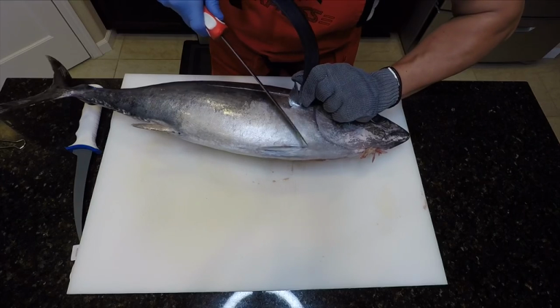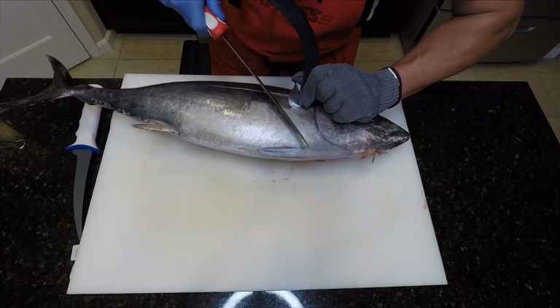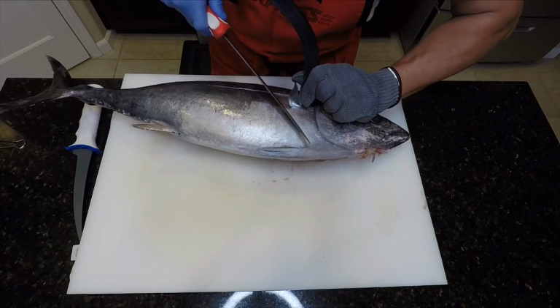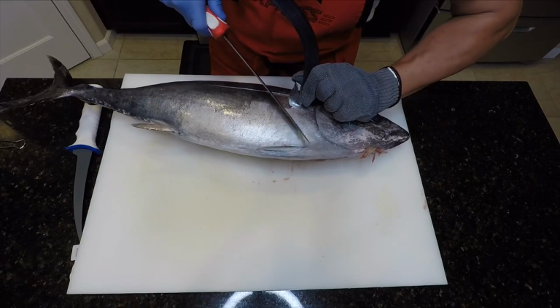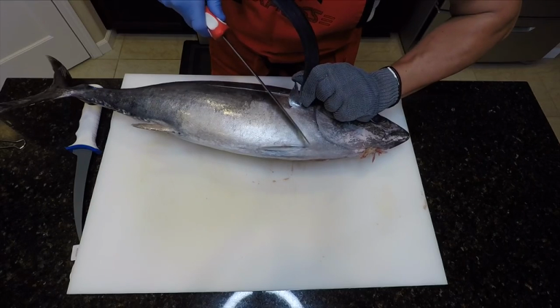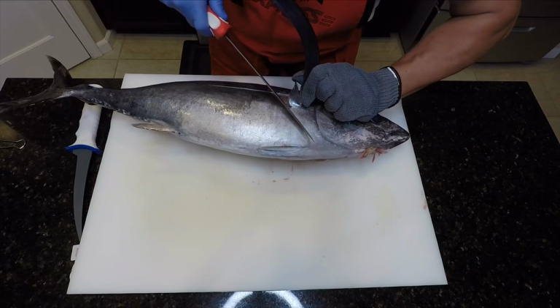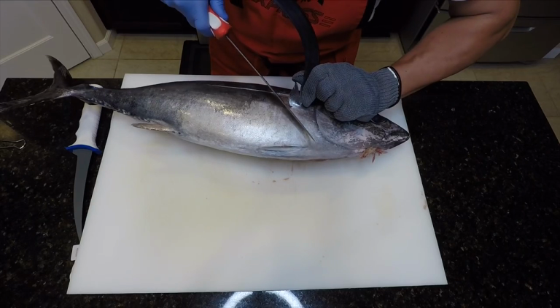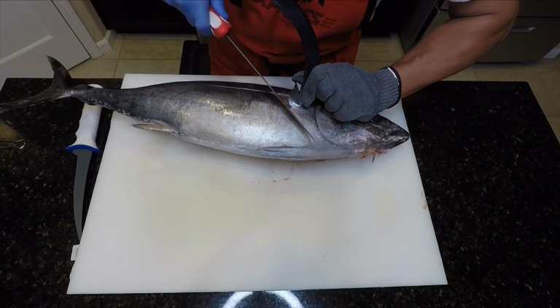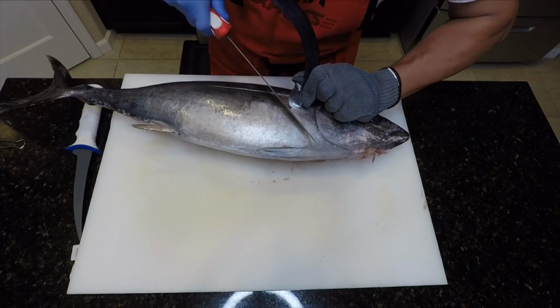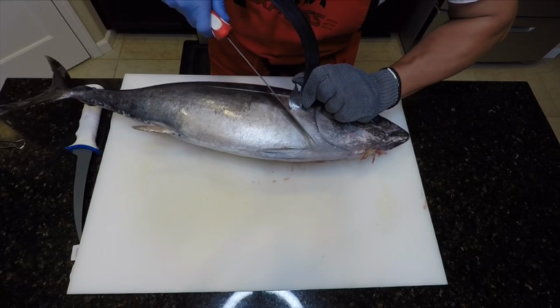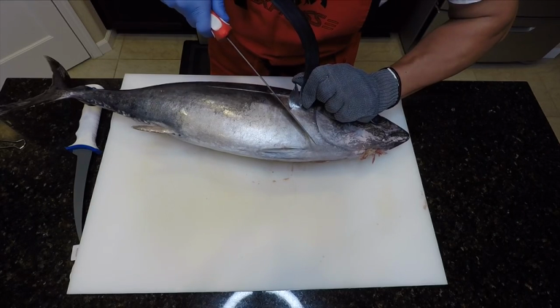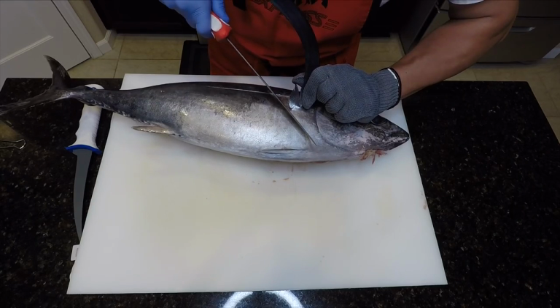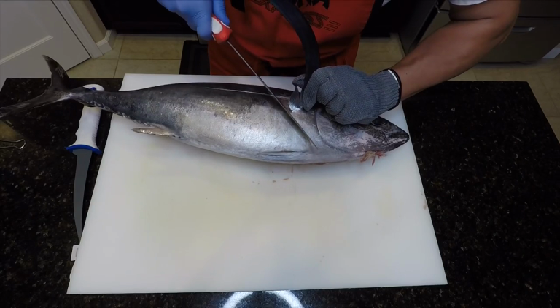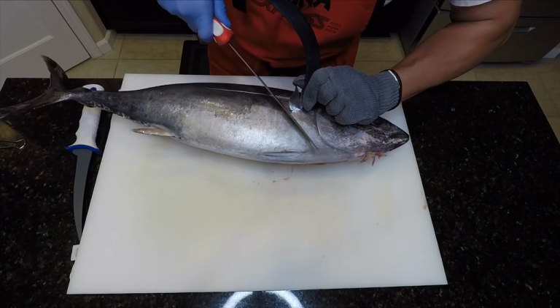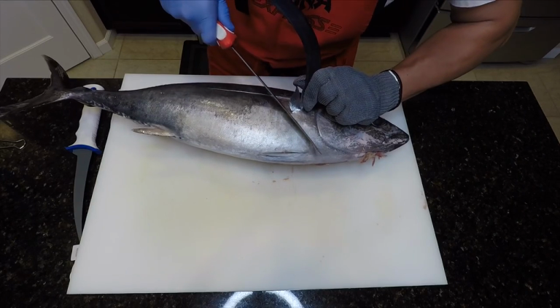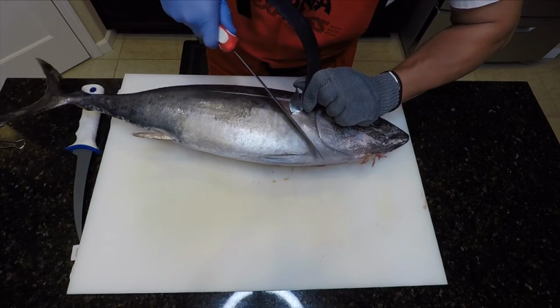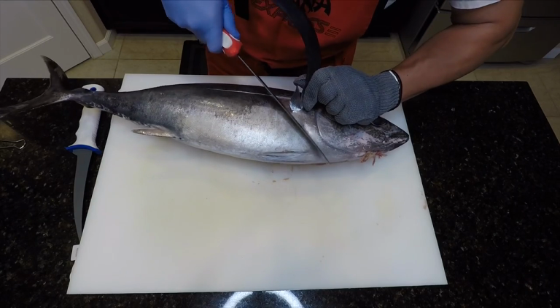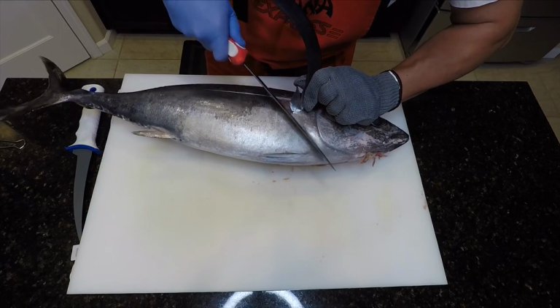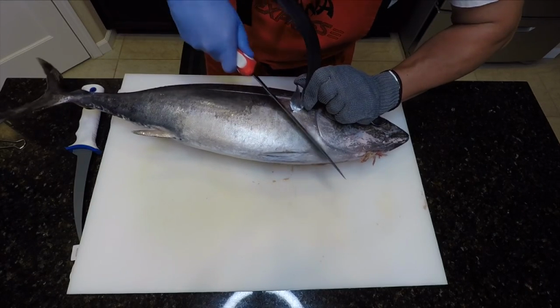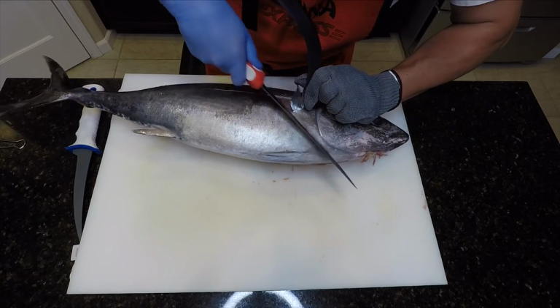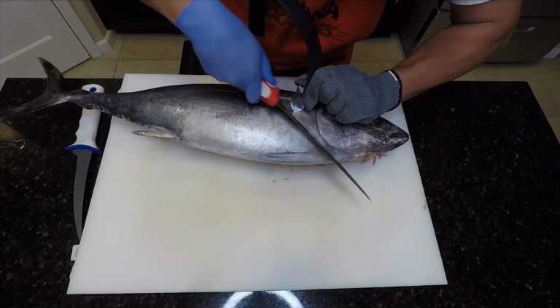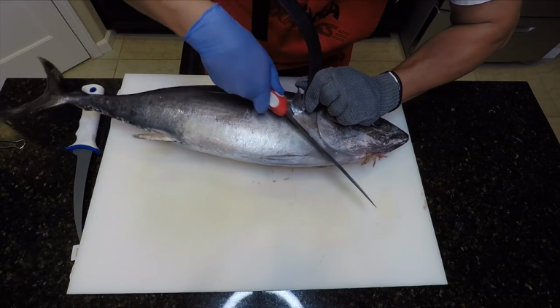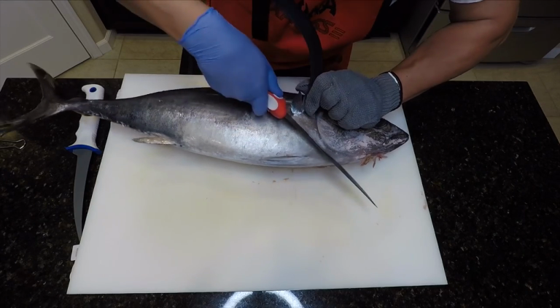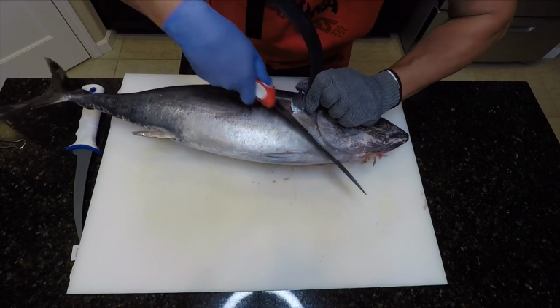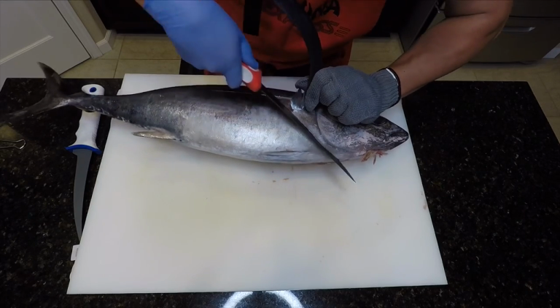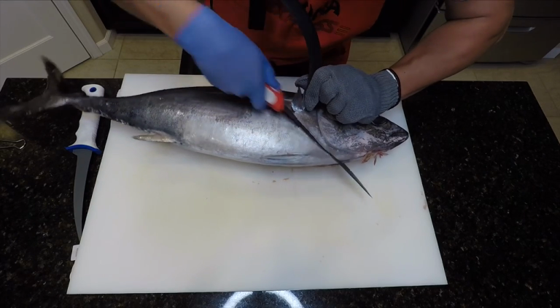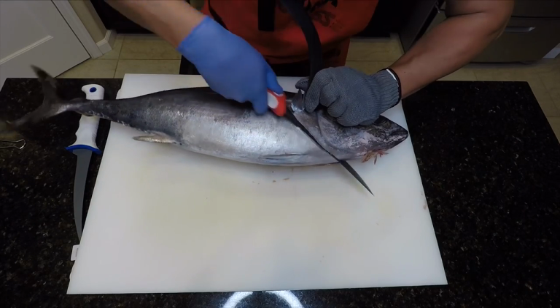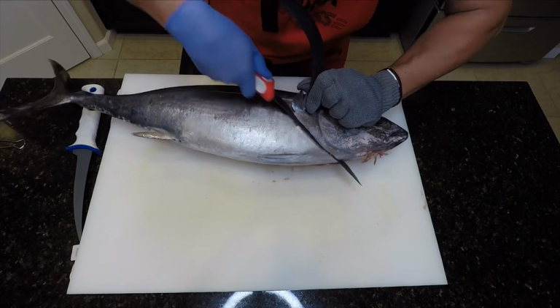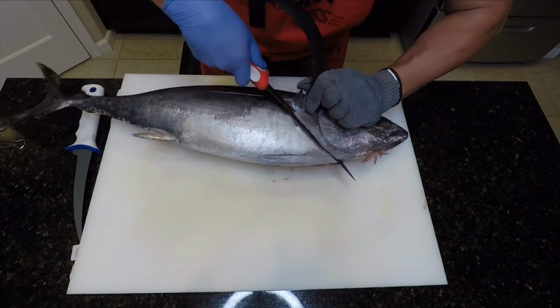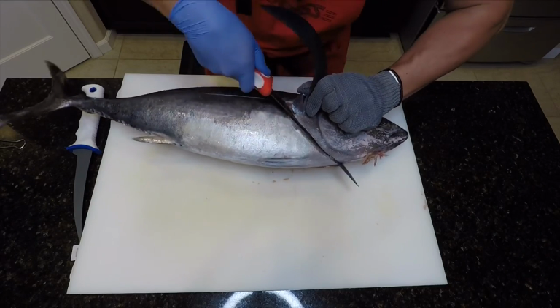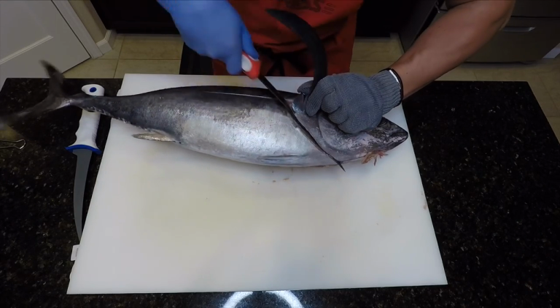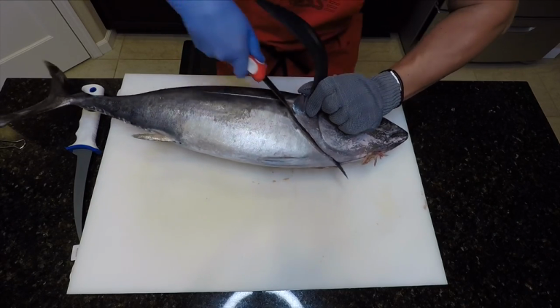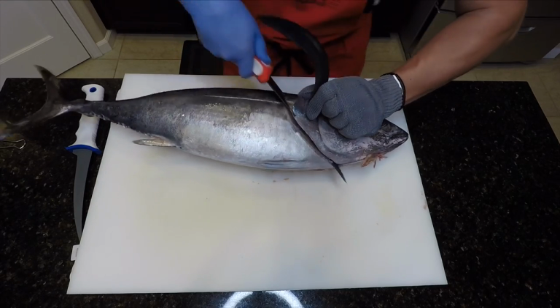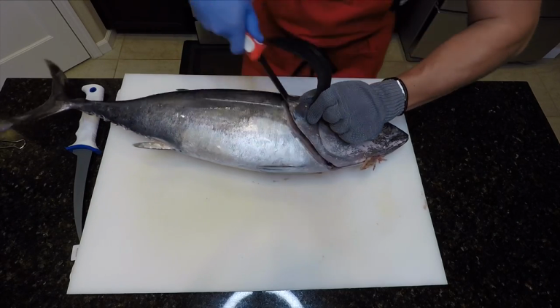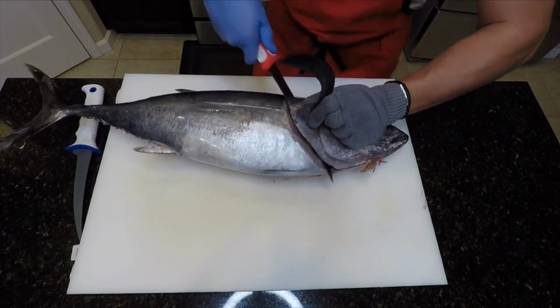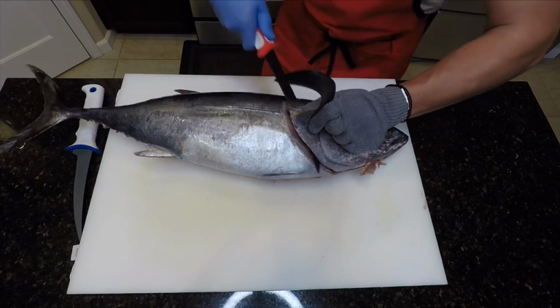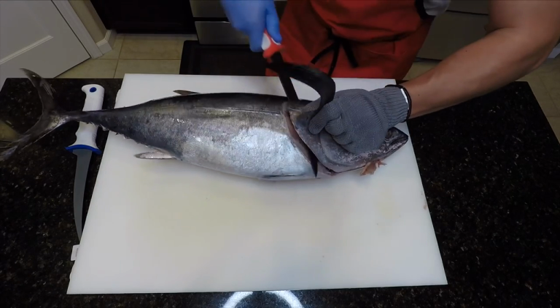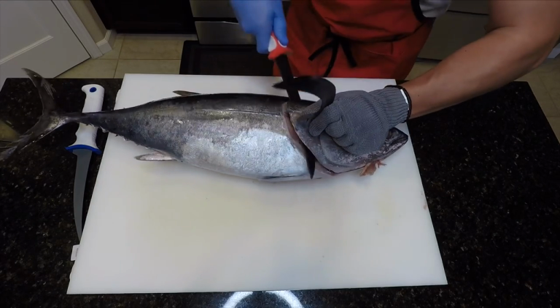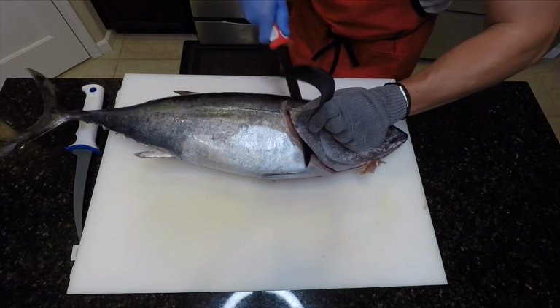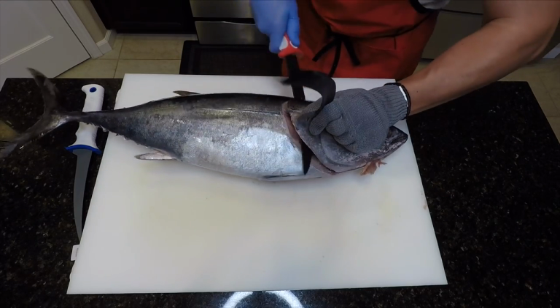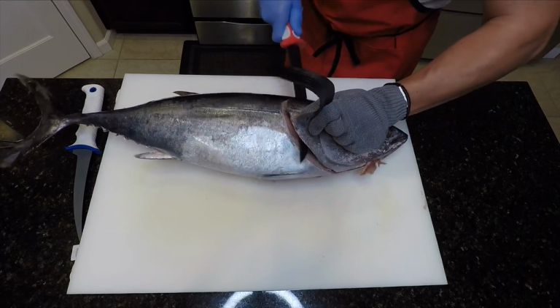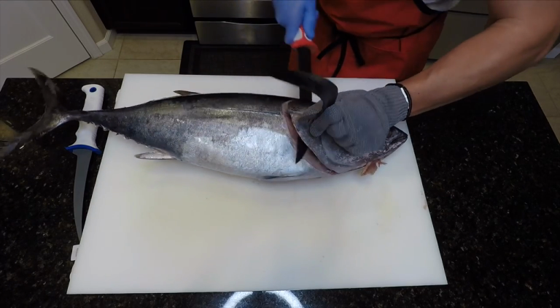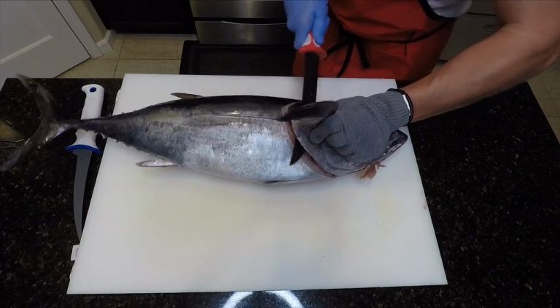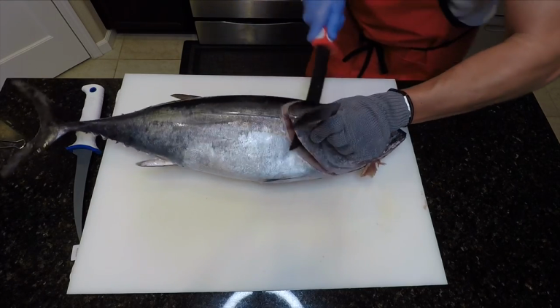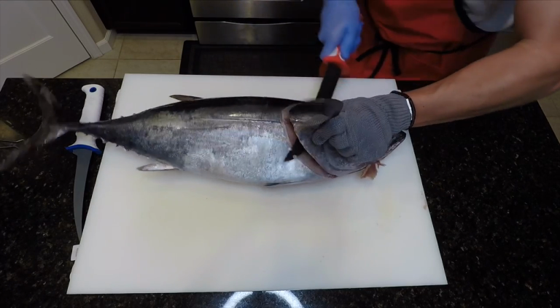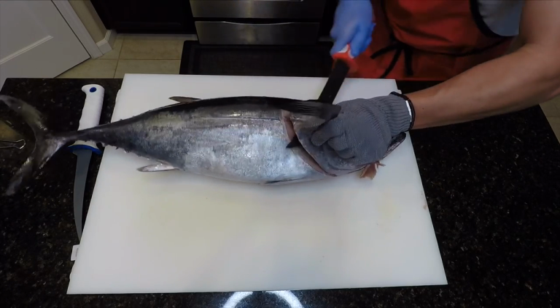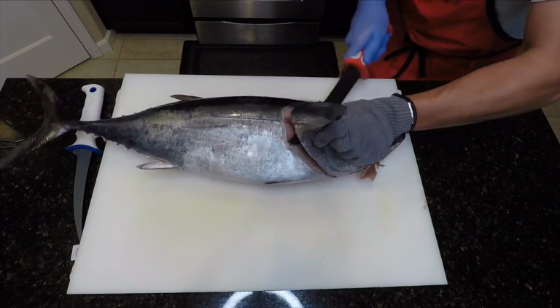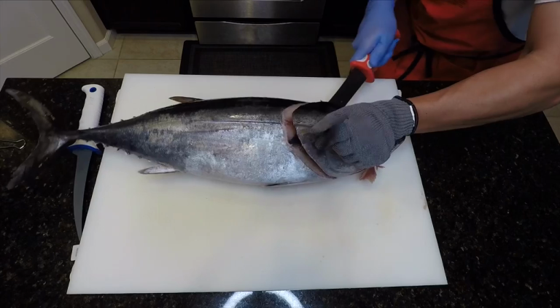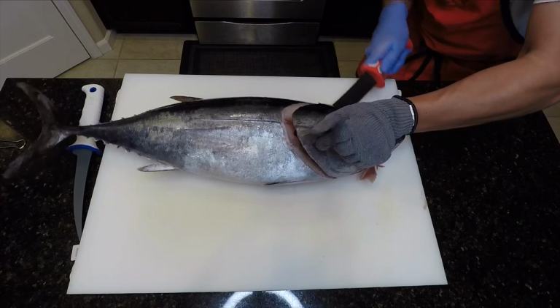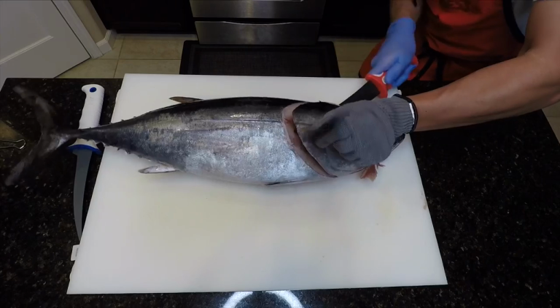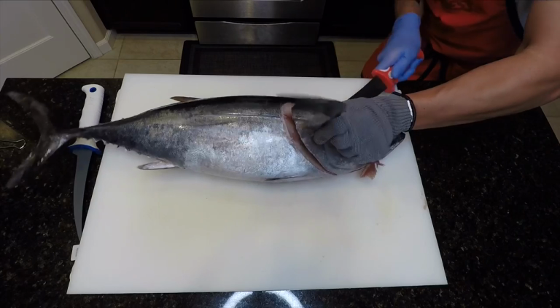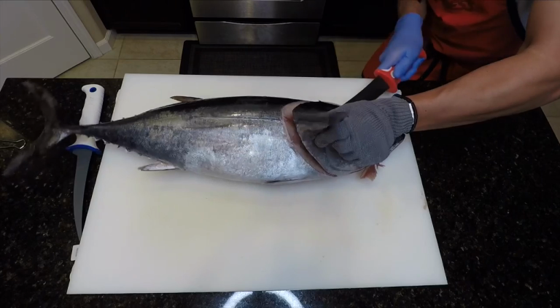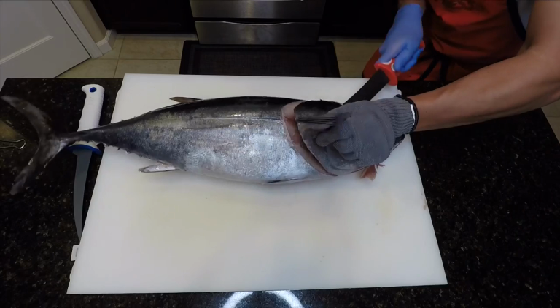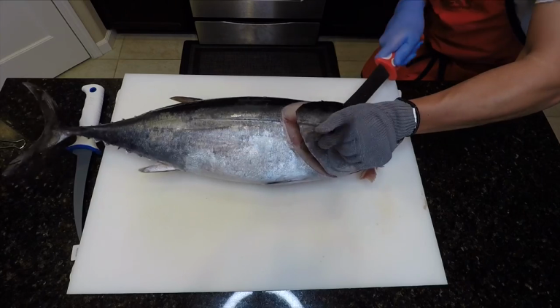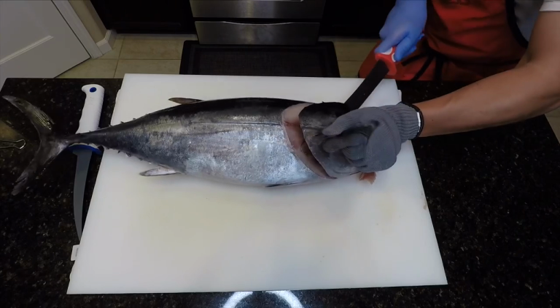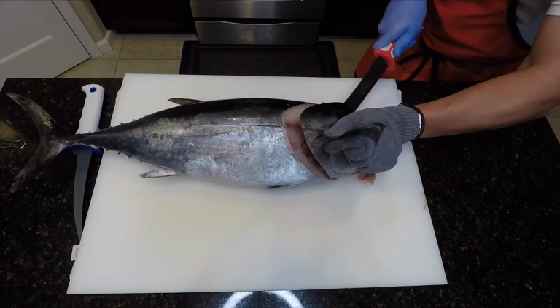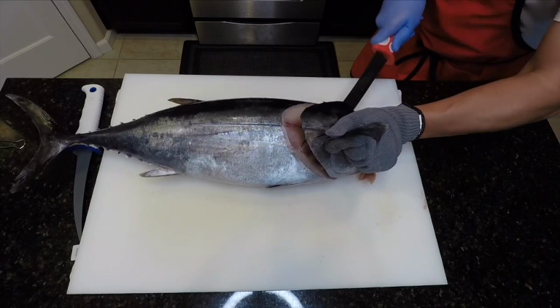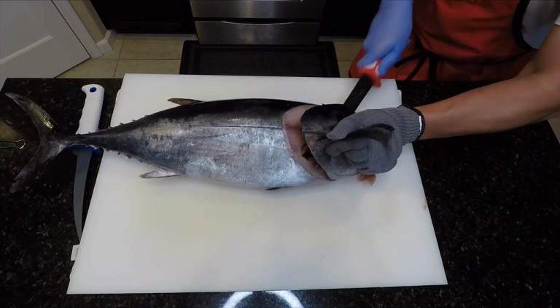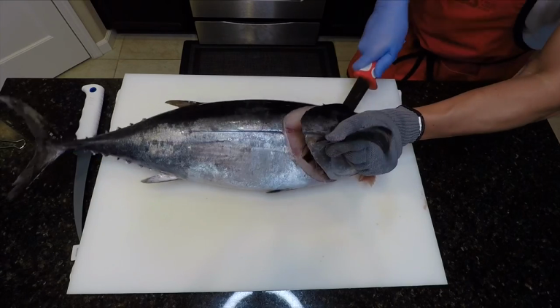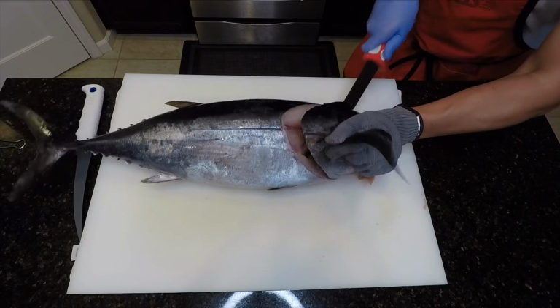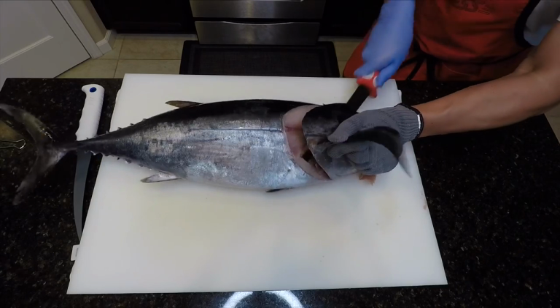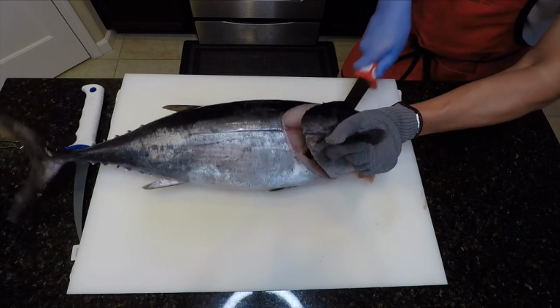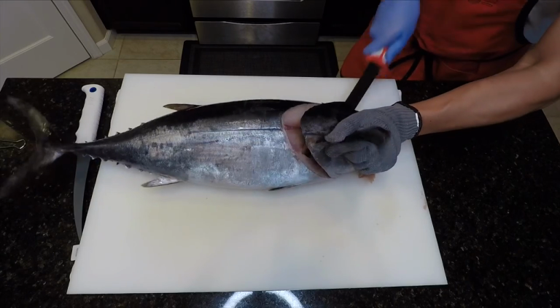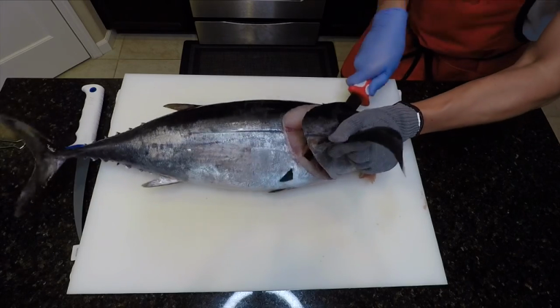The first cut we're going to make is here on the lateral fin, cutting towards the gills and the upper portion of the collar.